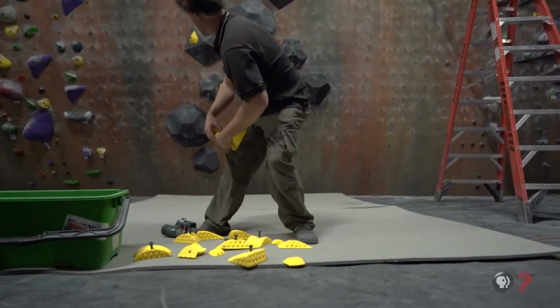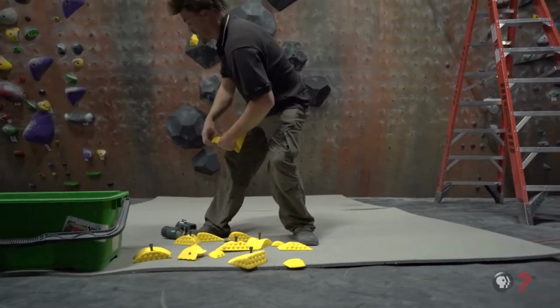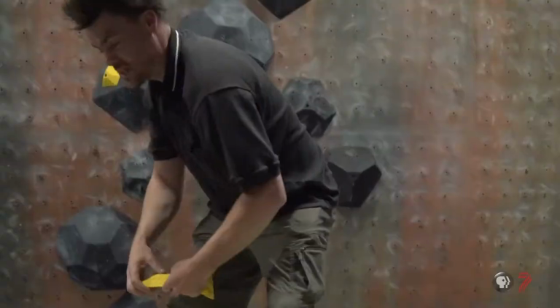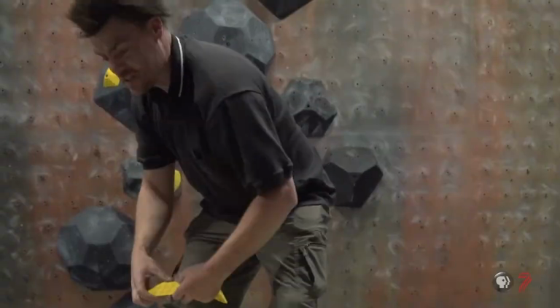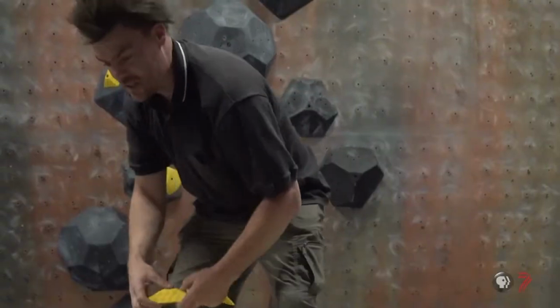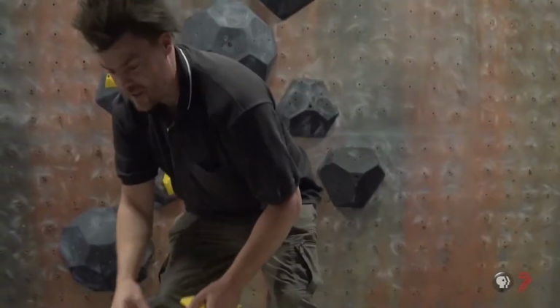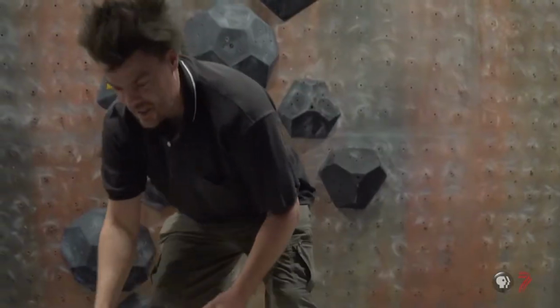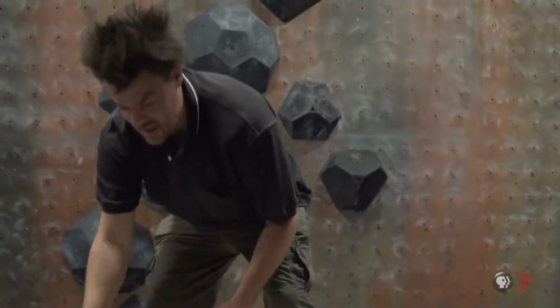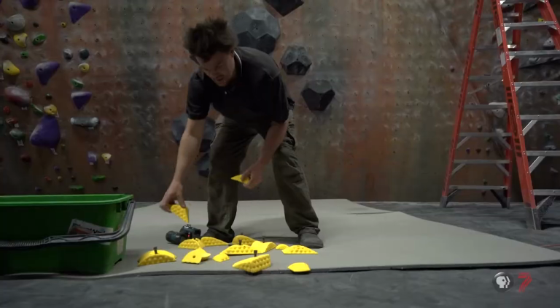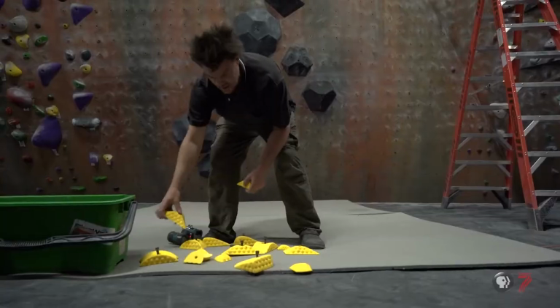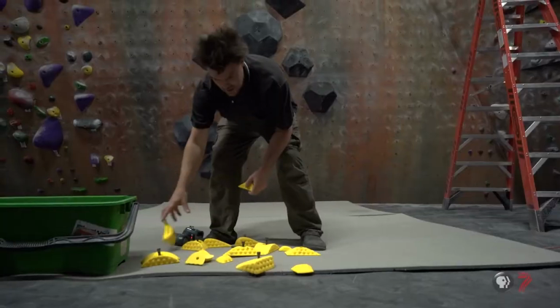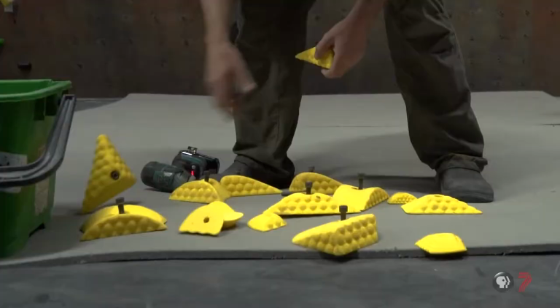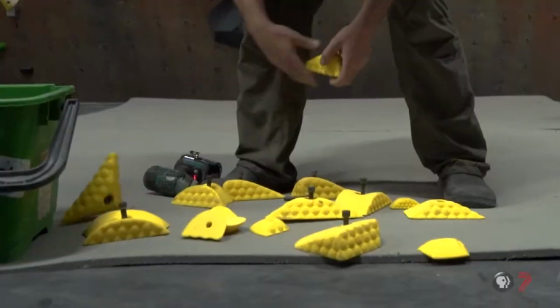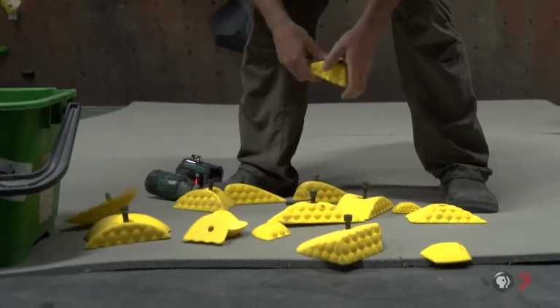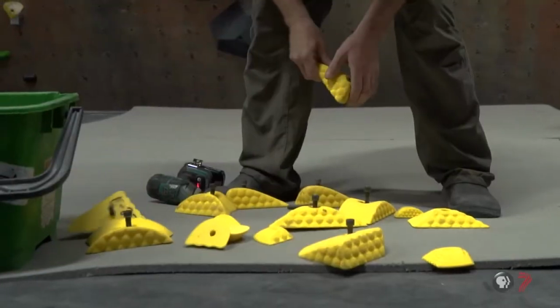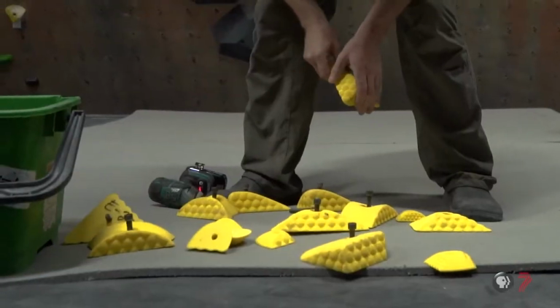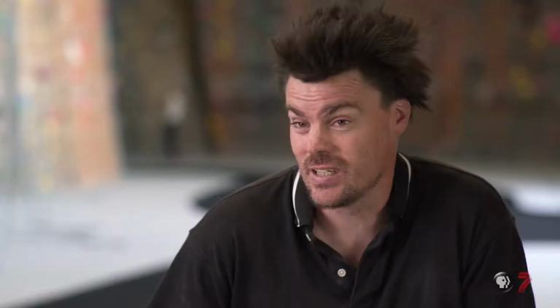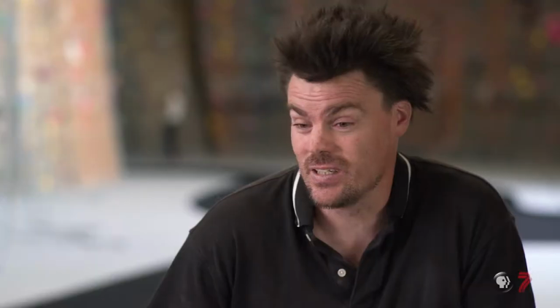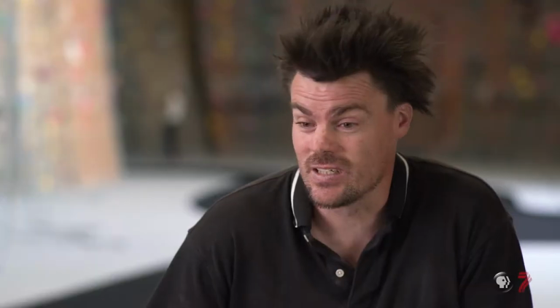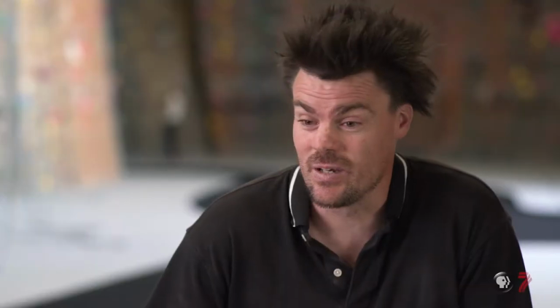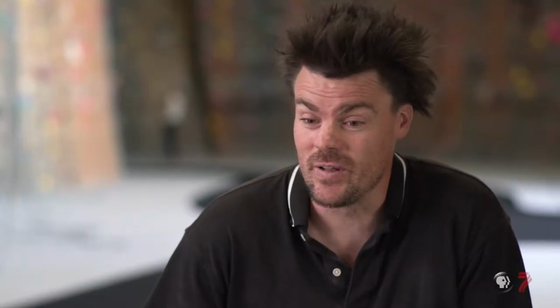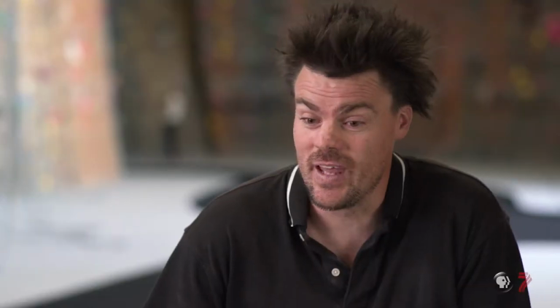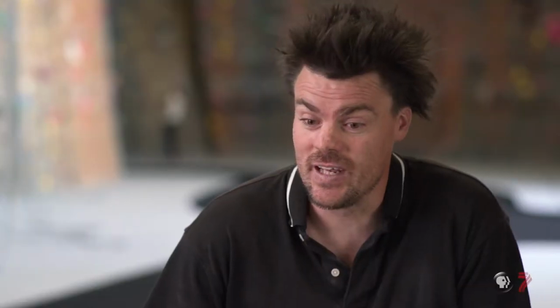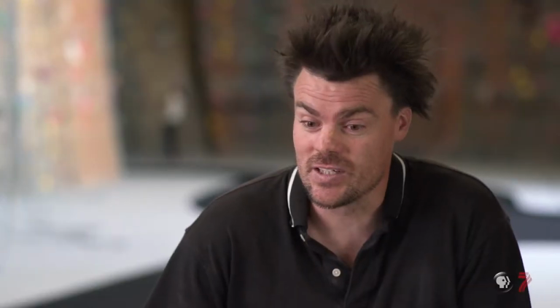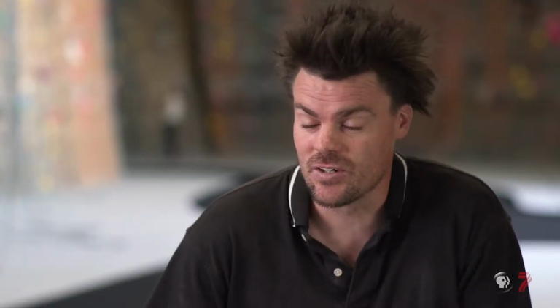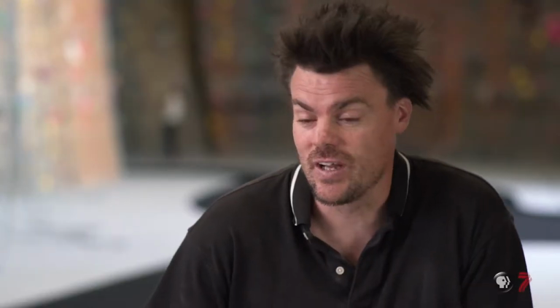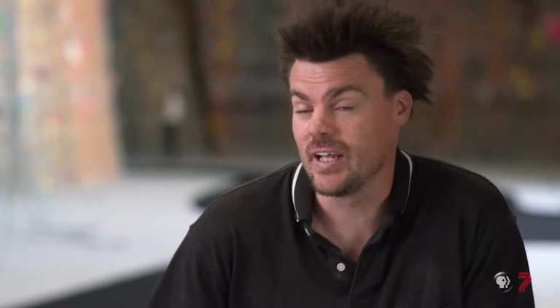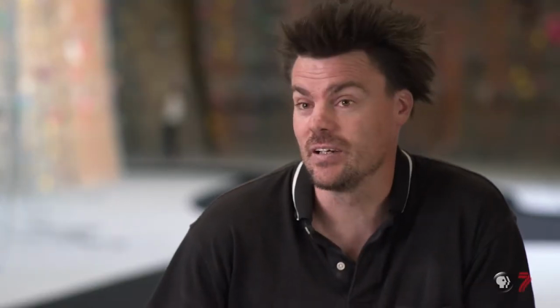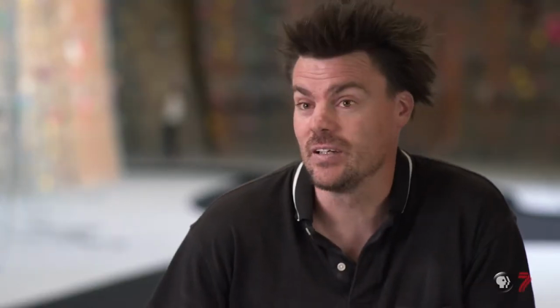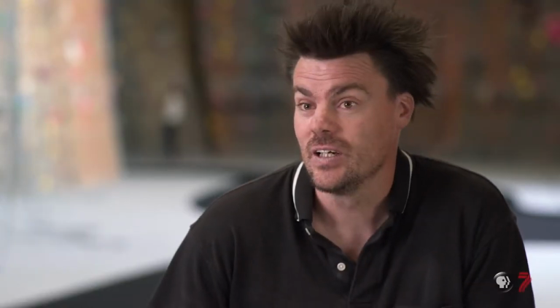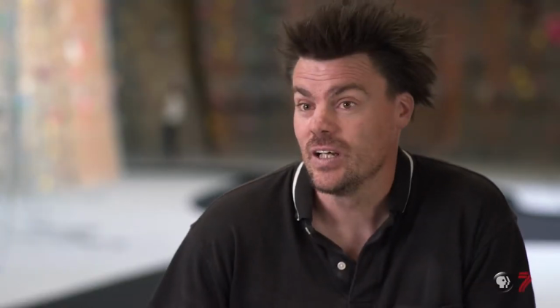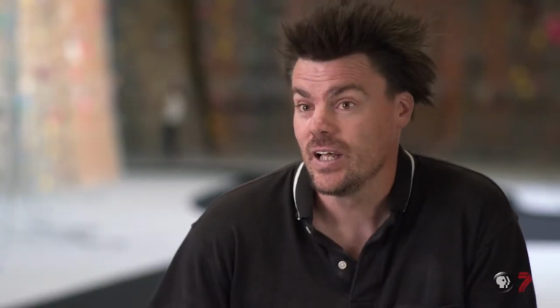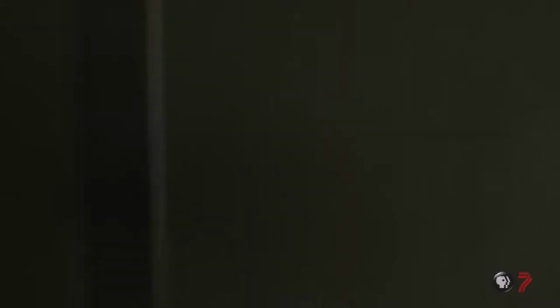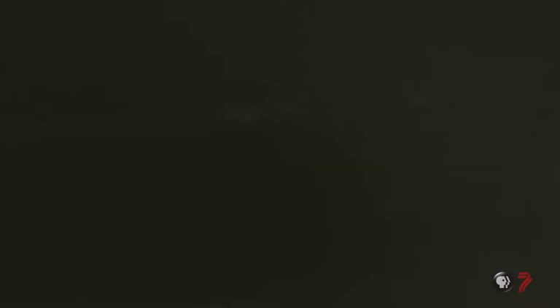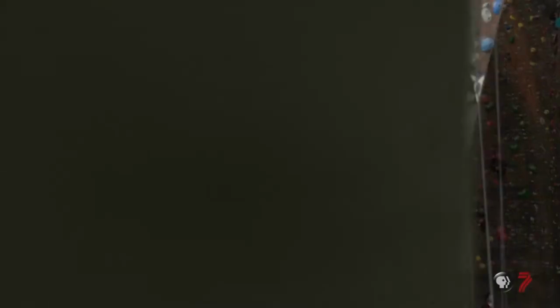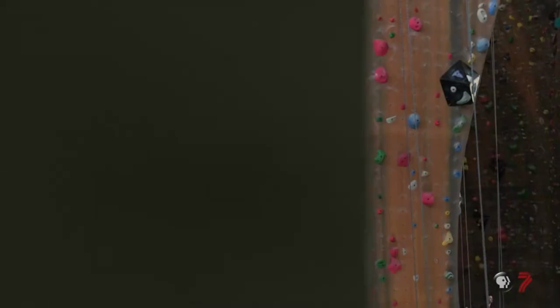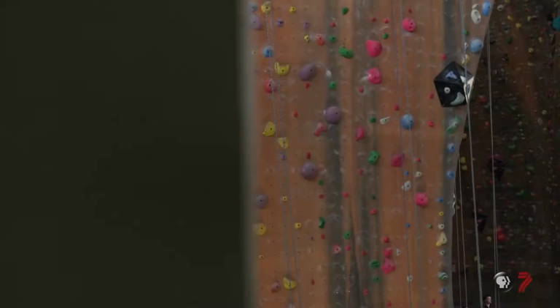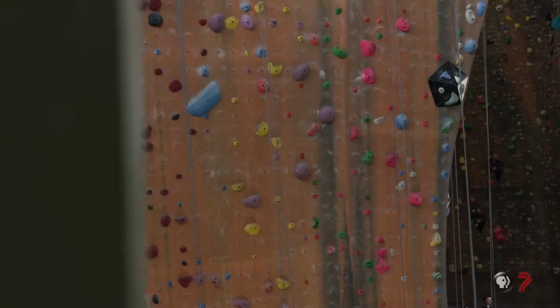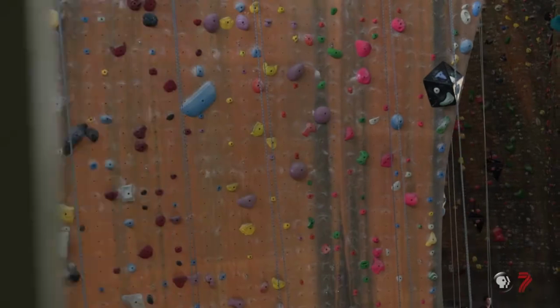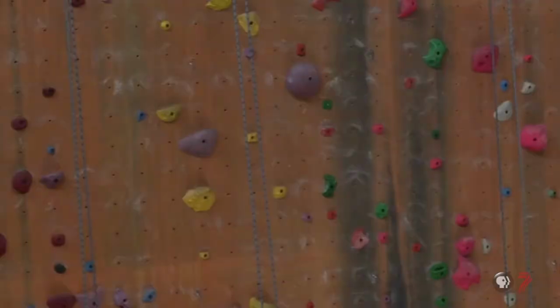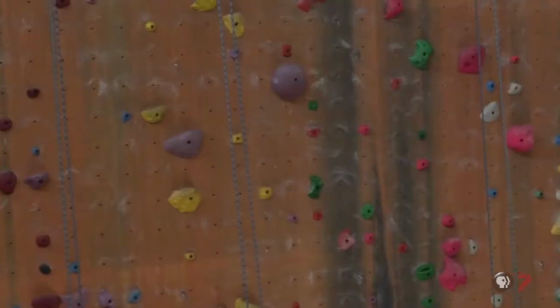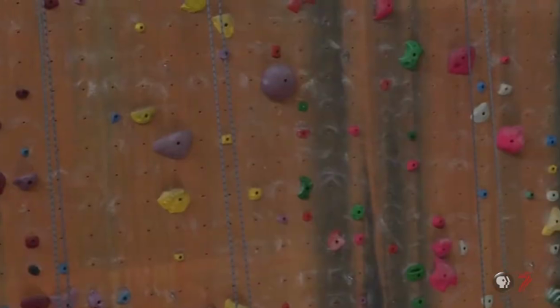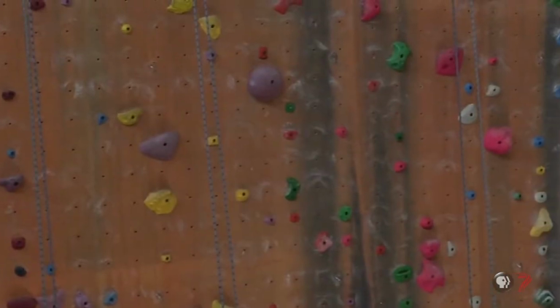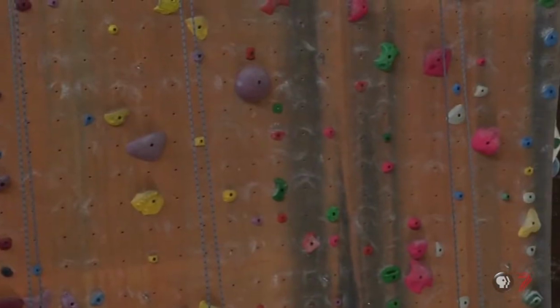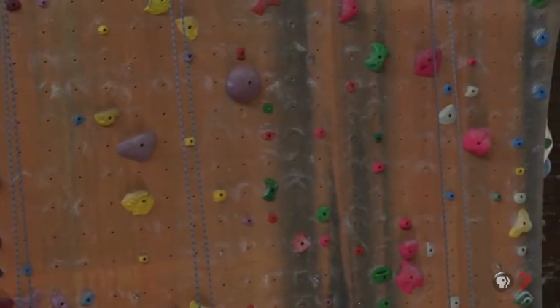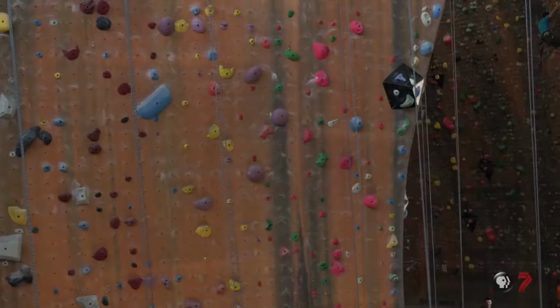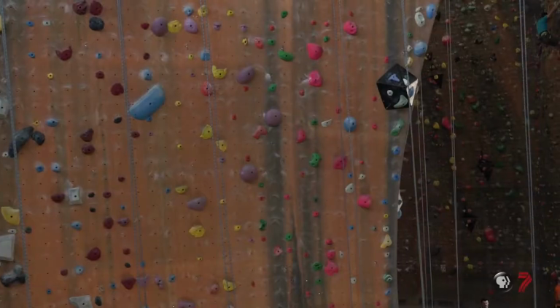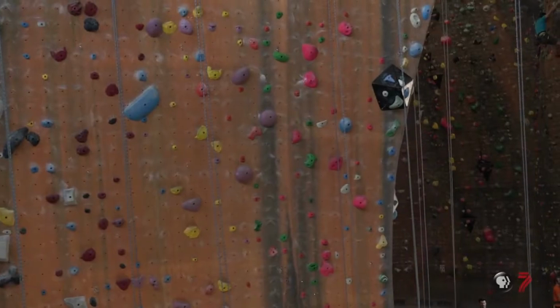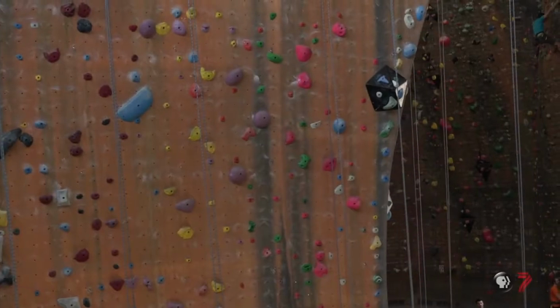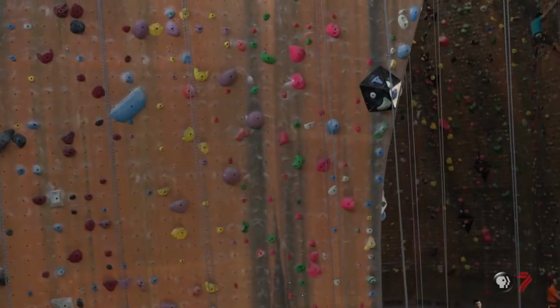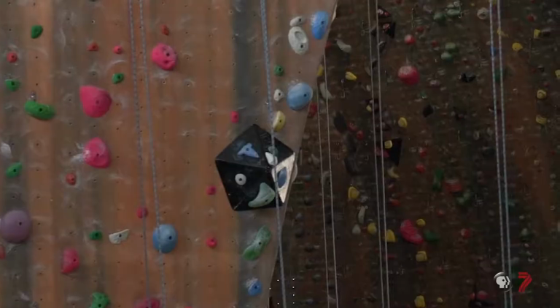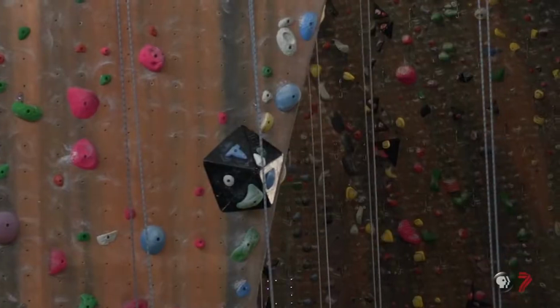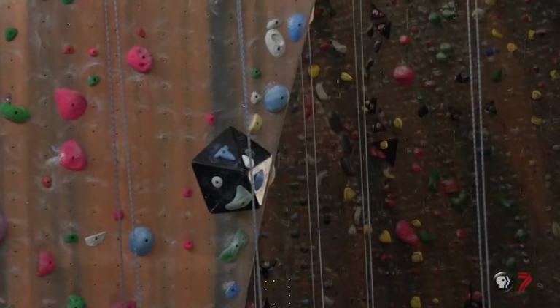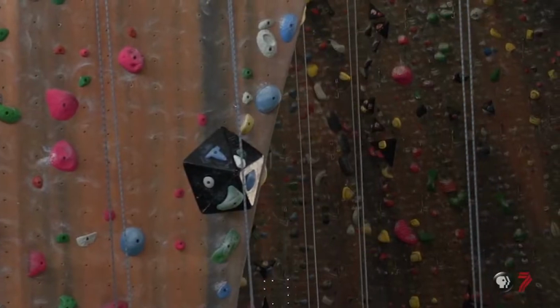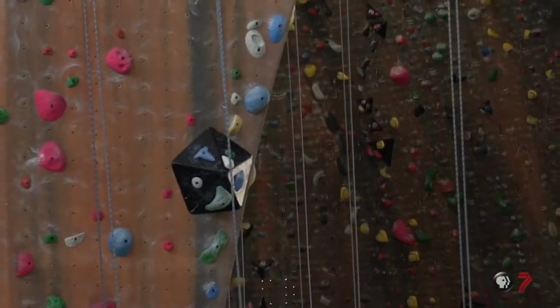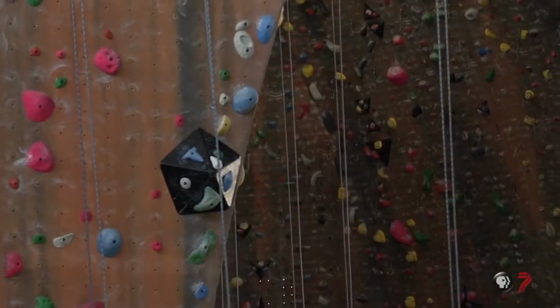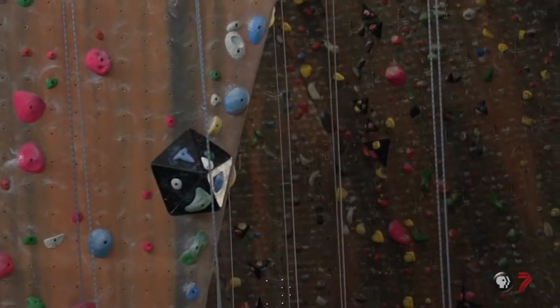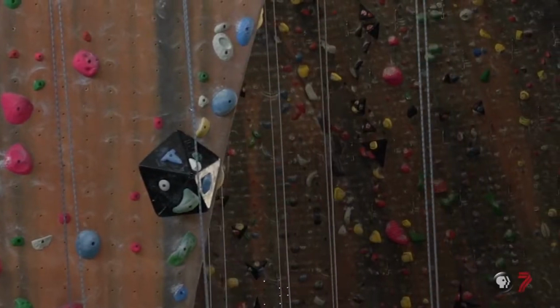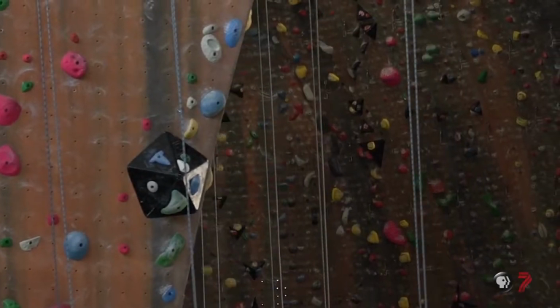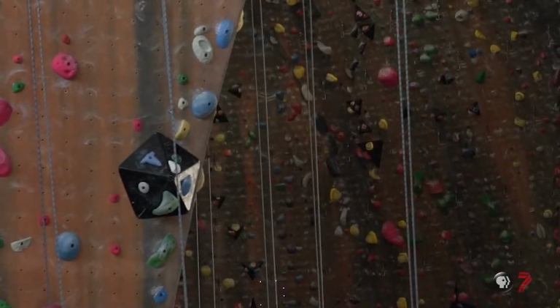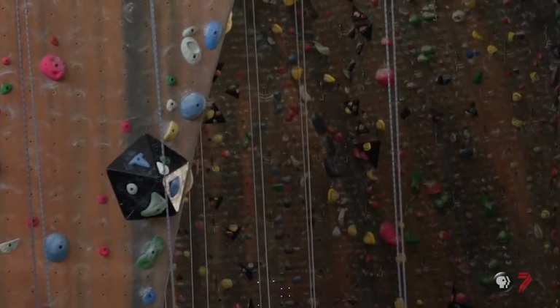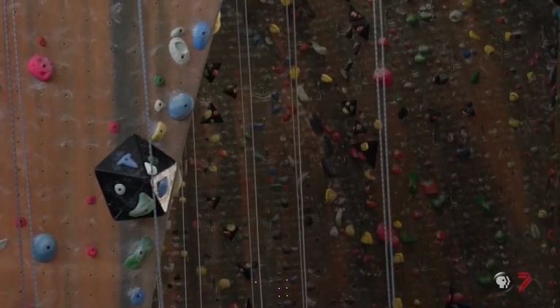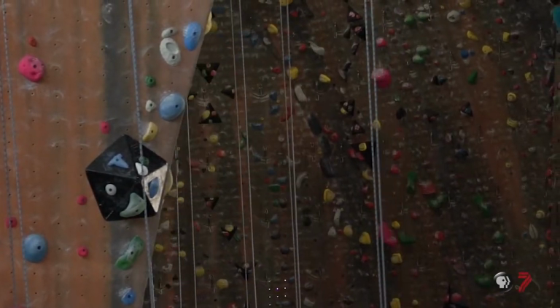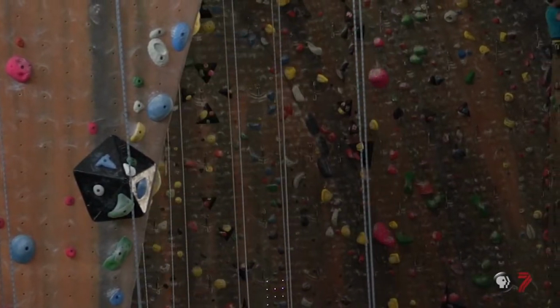An indoor route setter is basically someone that is creating indoor climbing to mimic what happens in the real world in outdoor climbing.